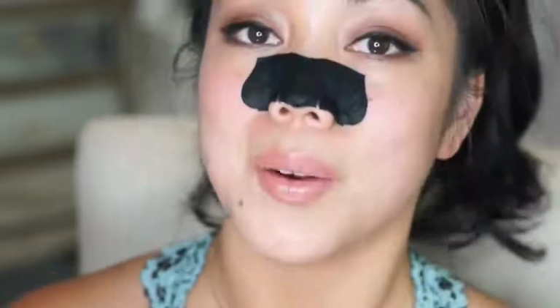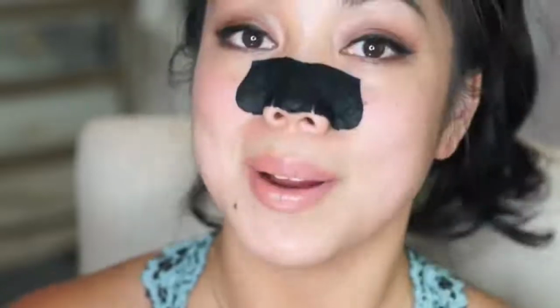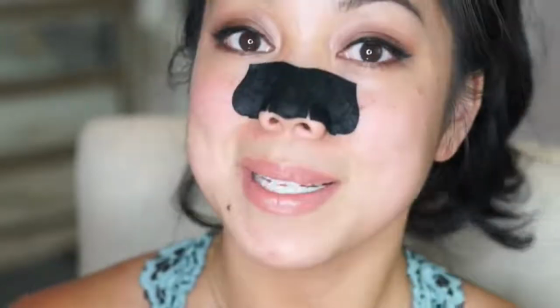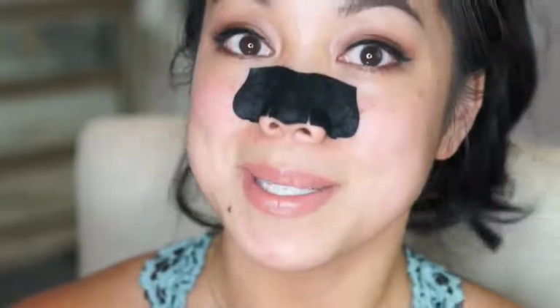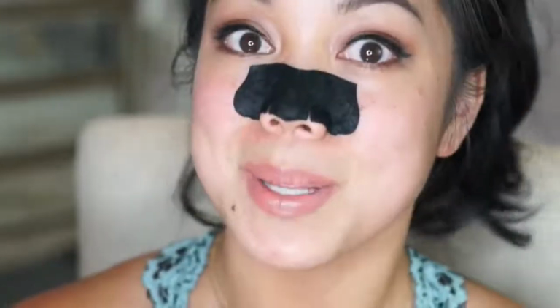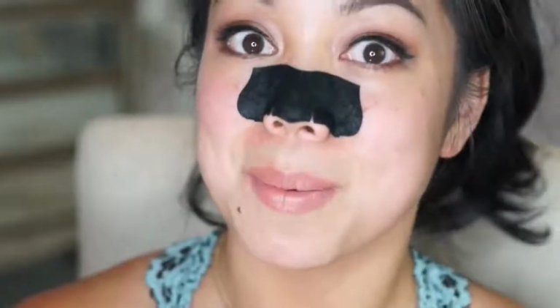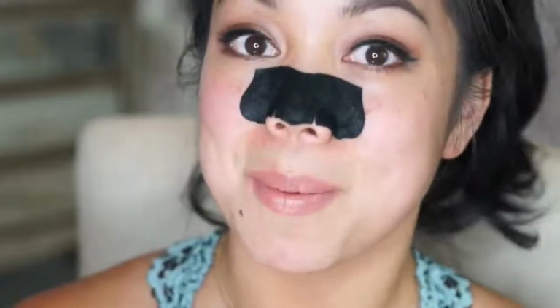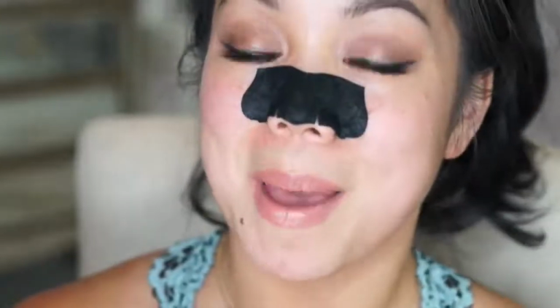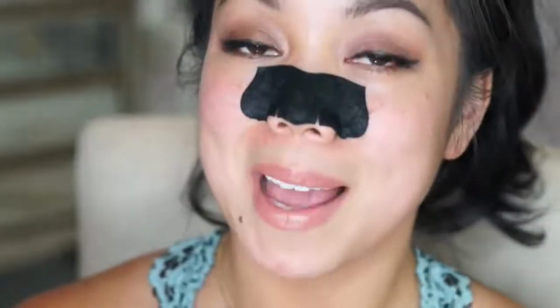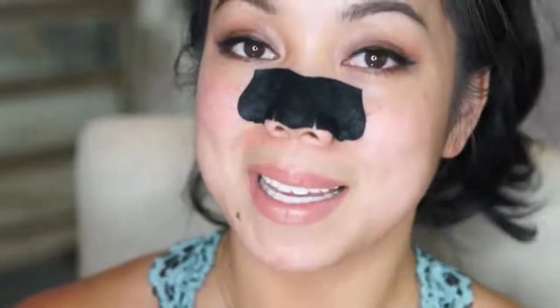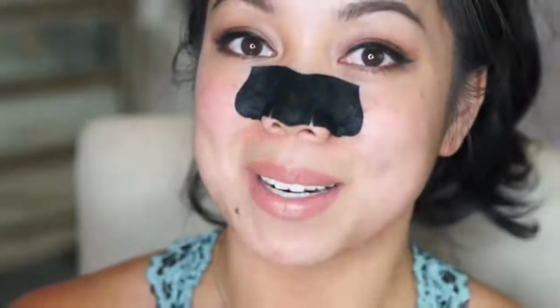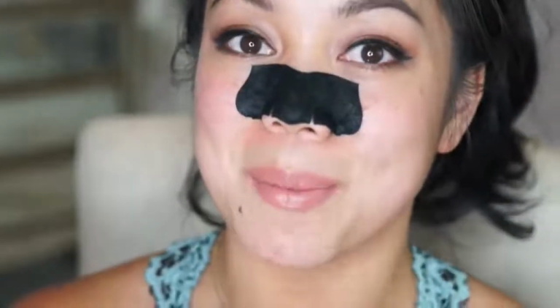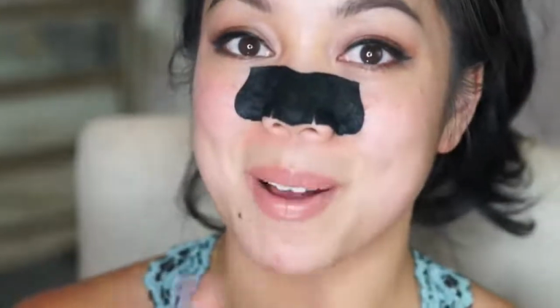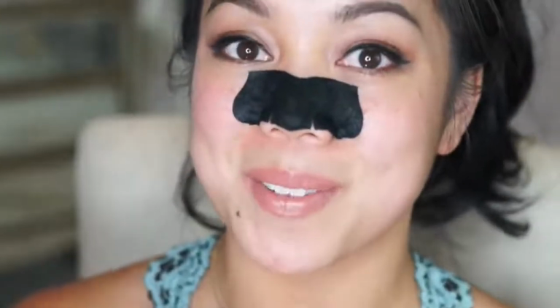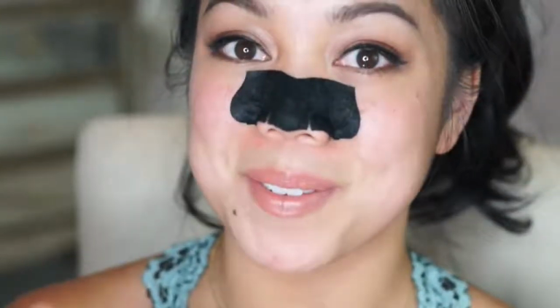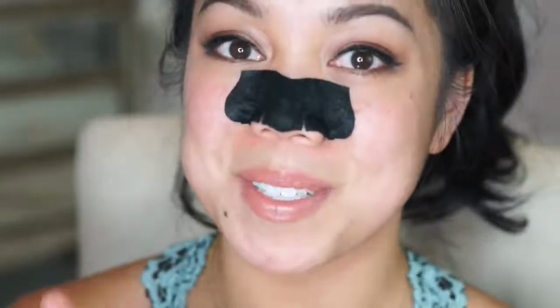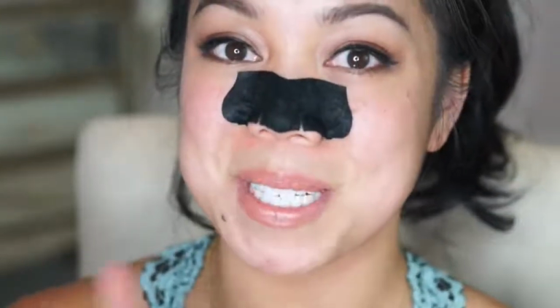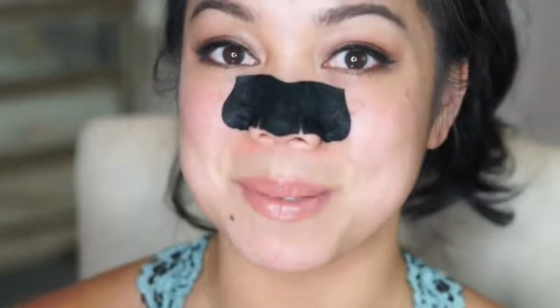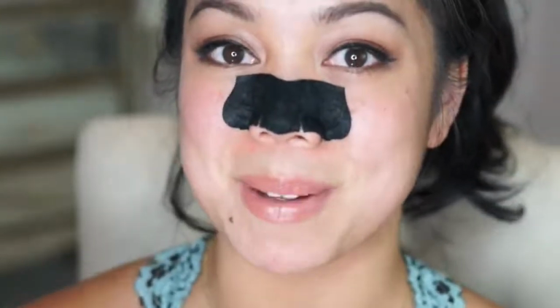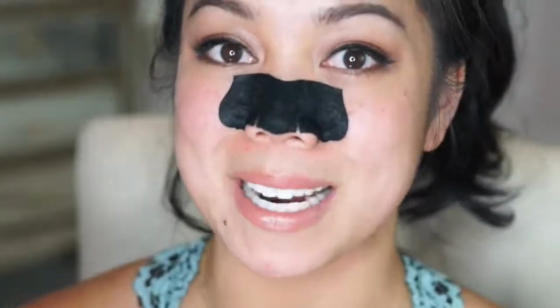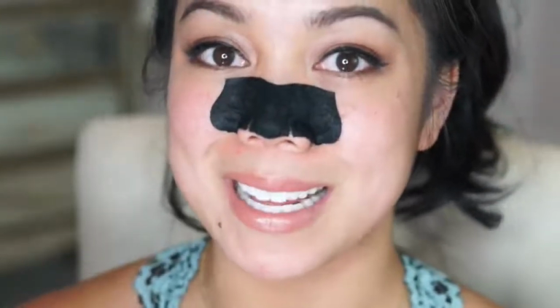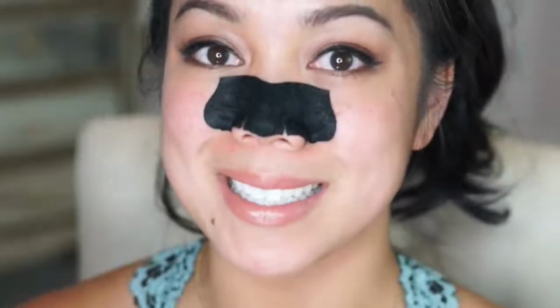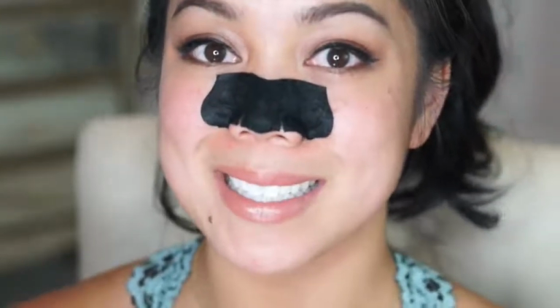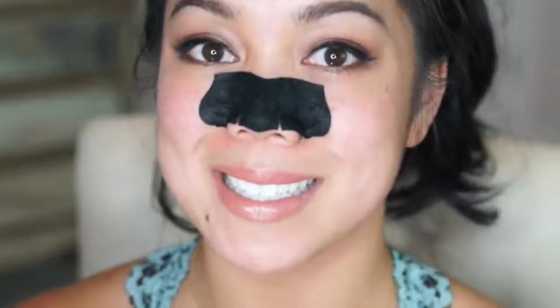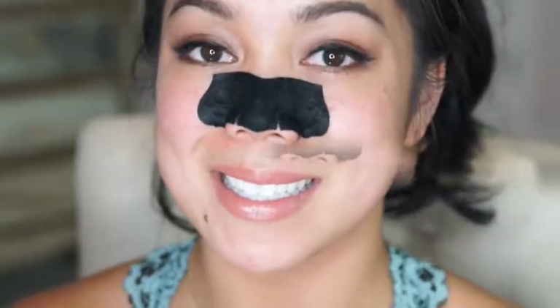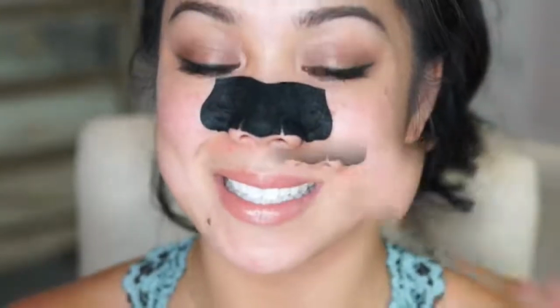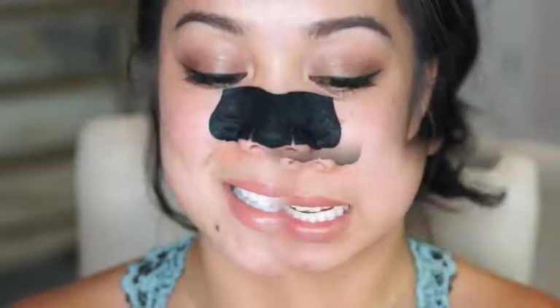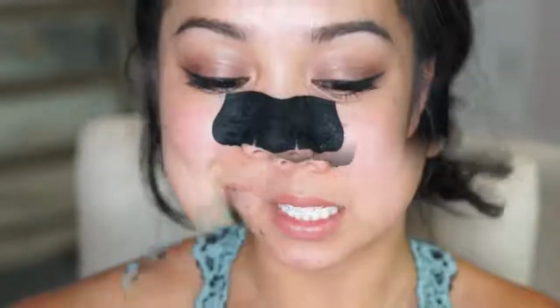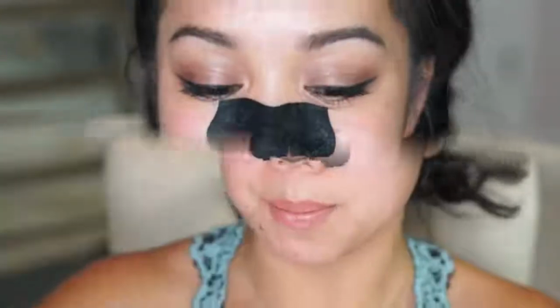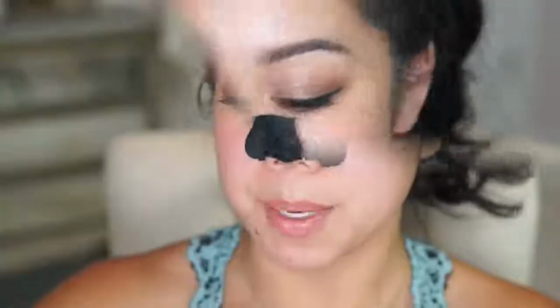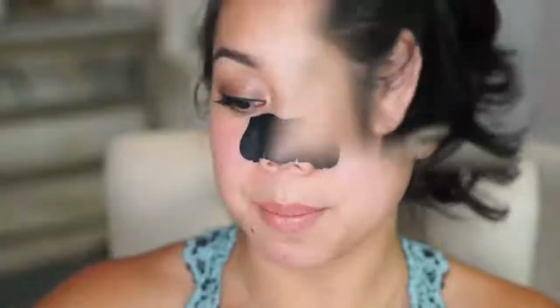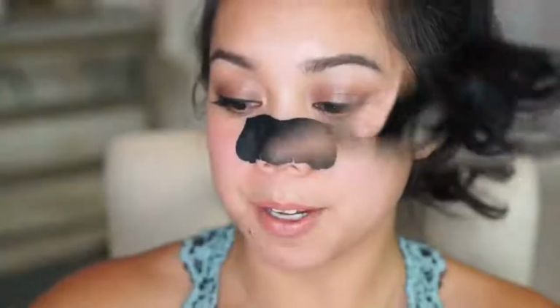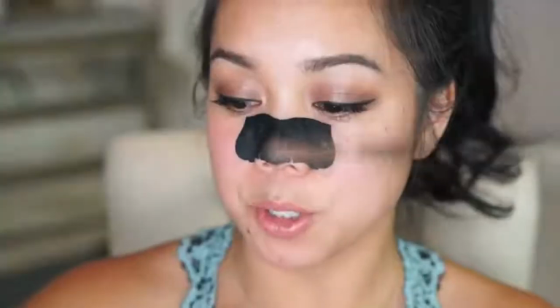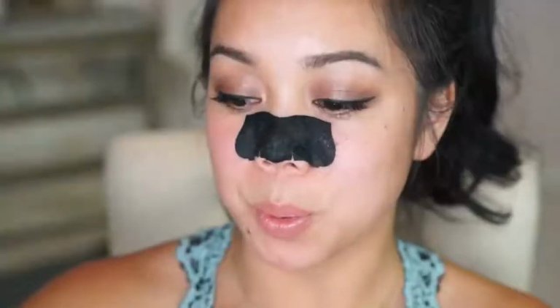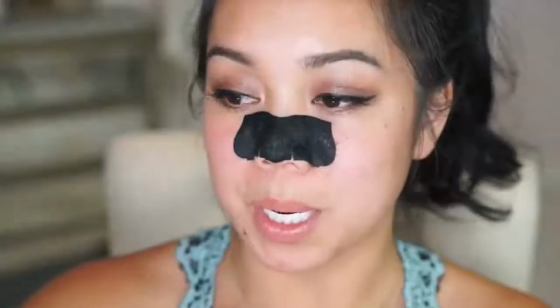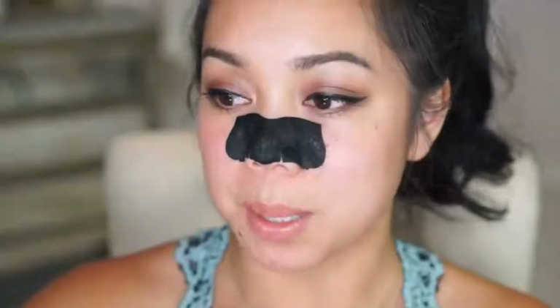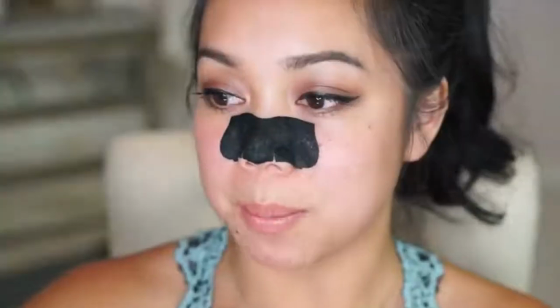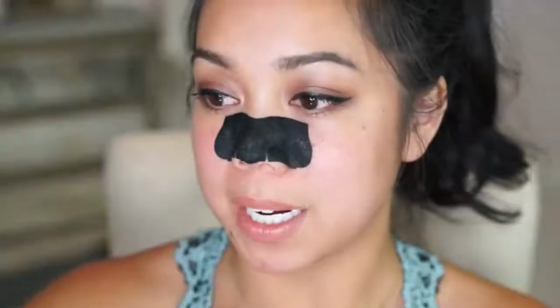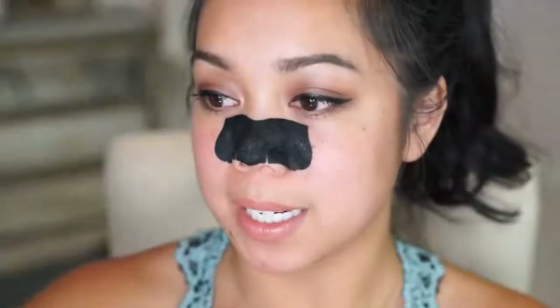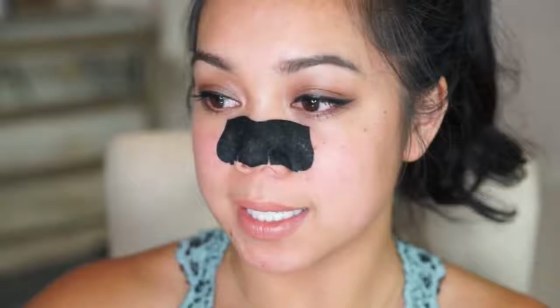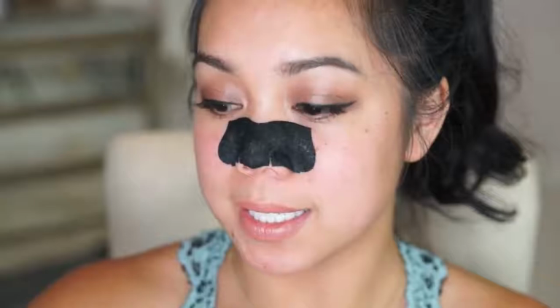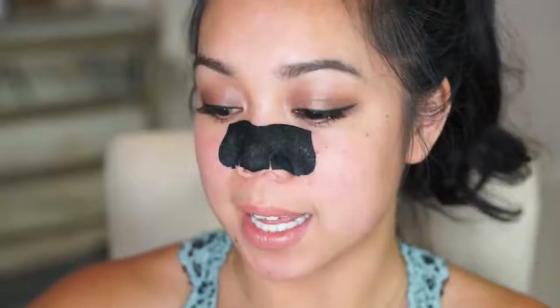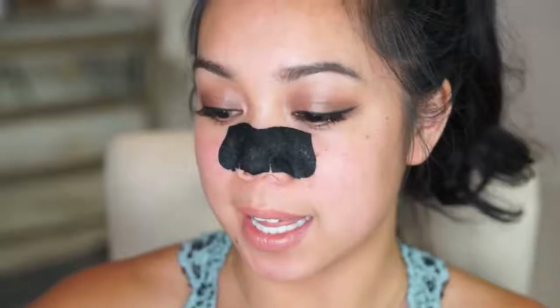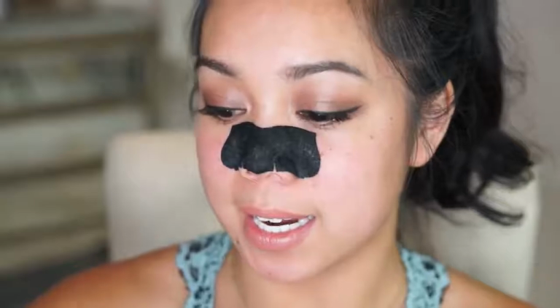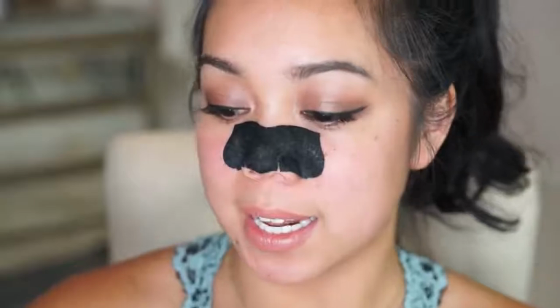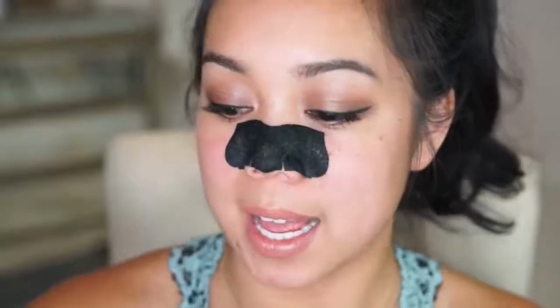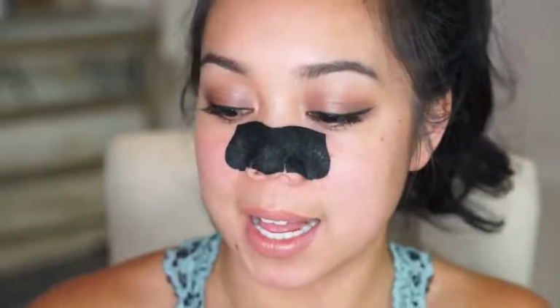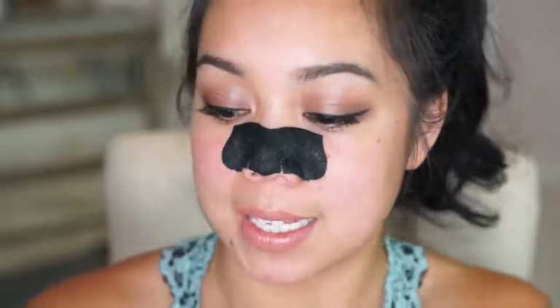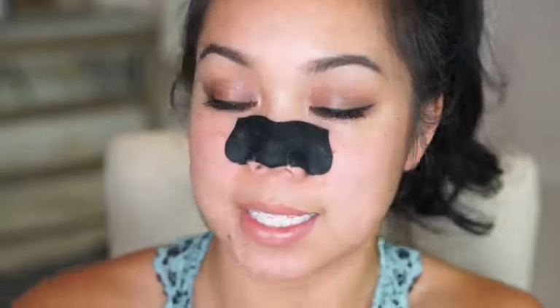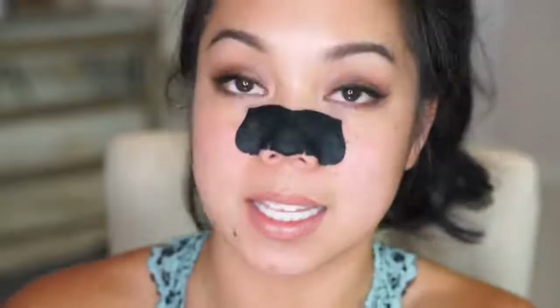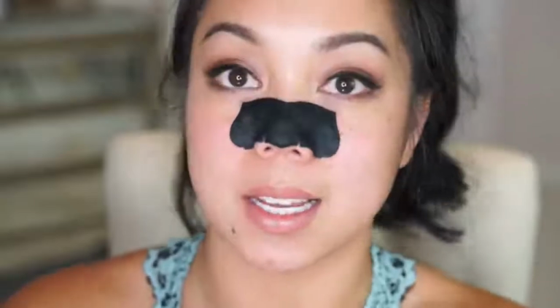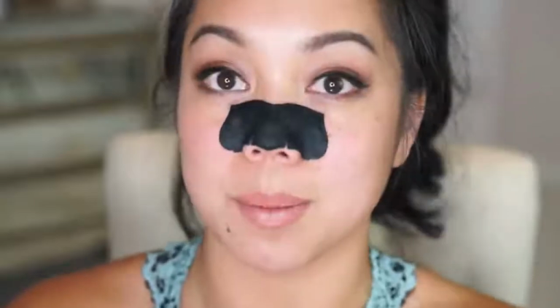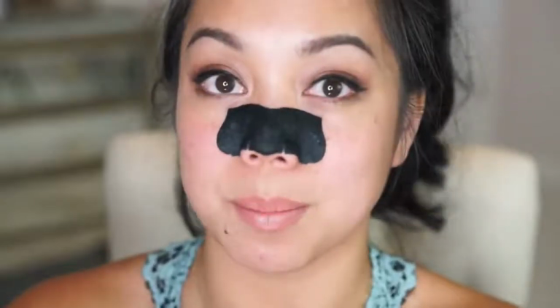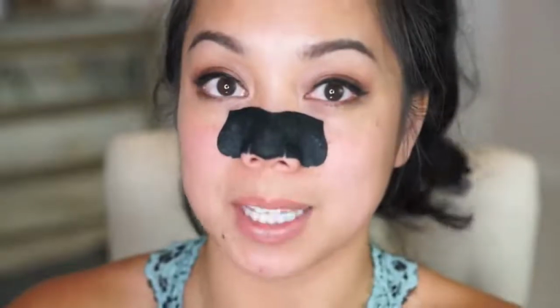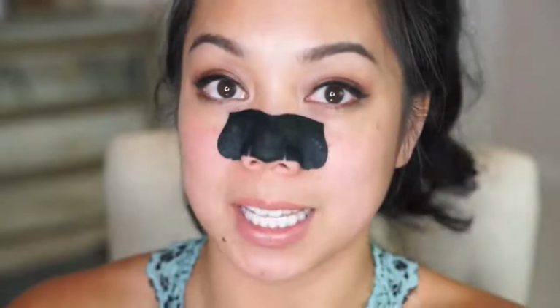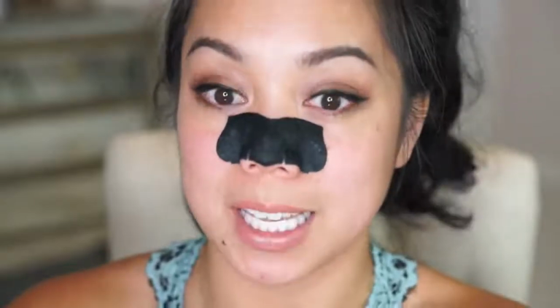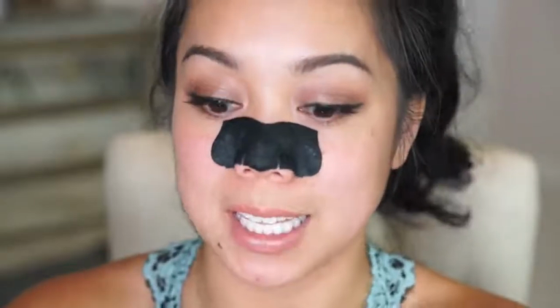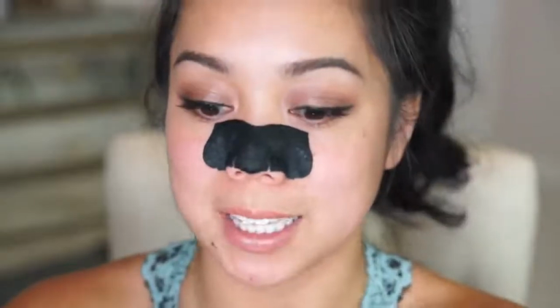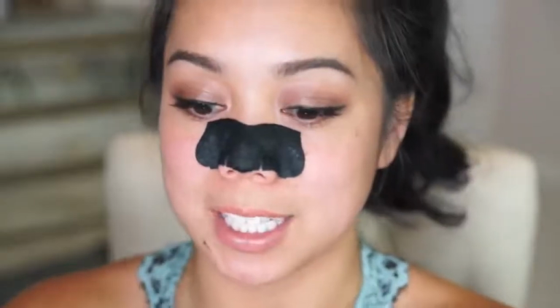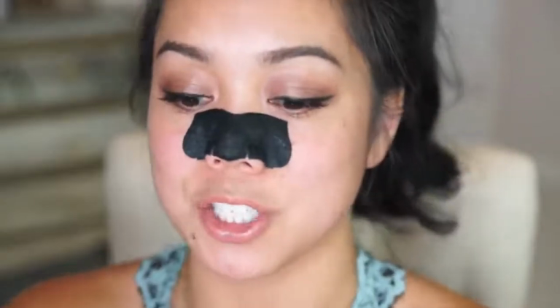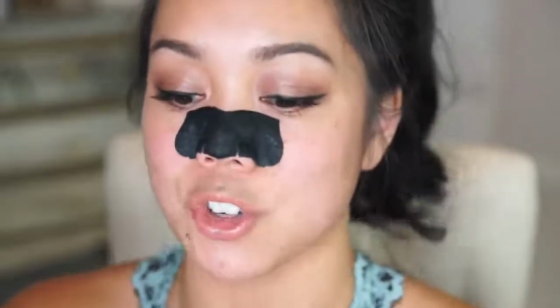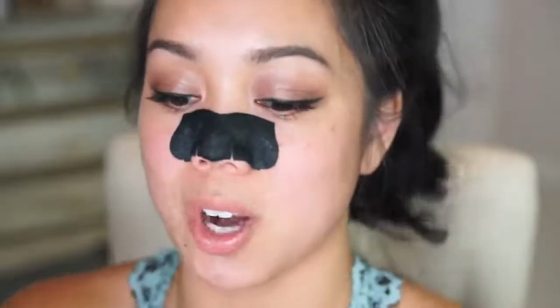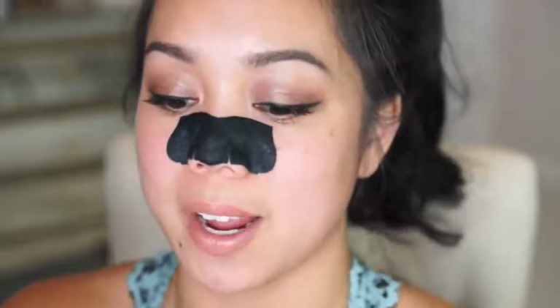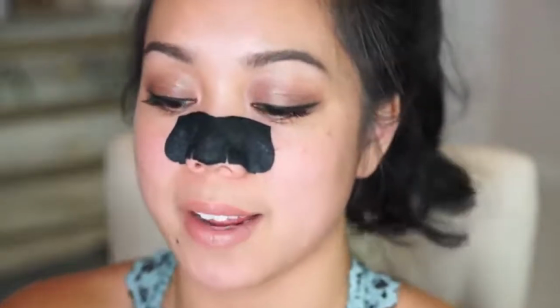It says here to wait about 10 to 15 minutes until stiff to the touch. I'll be back in about 15 minutes. It's been about 20 minutes and it has completely dried.